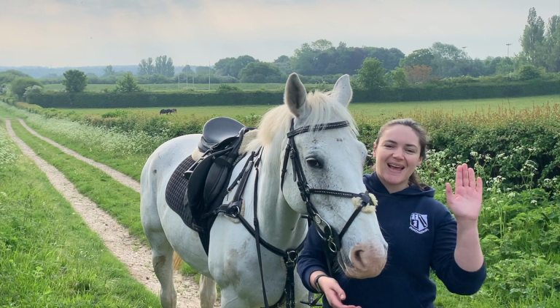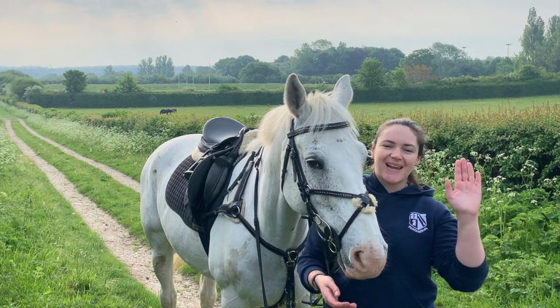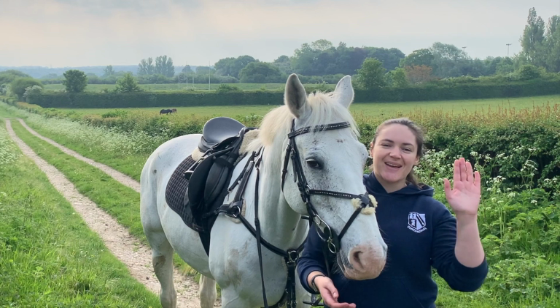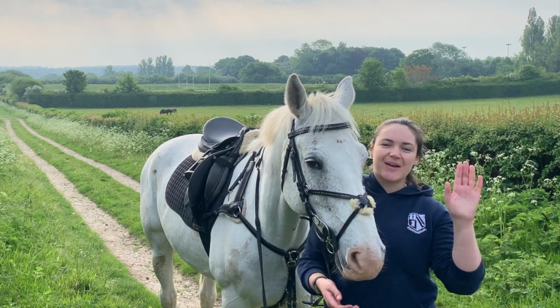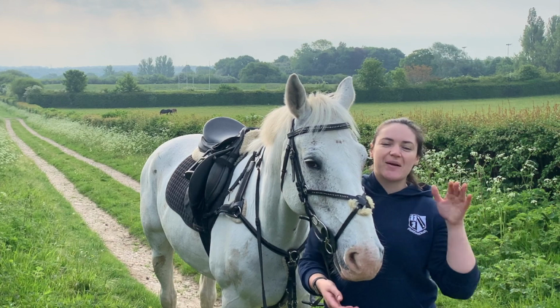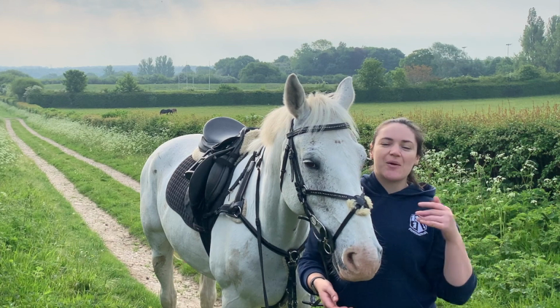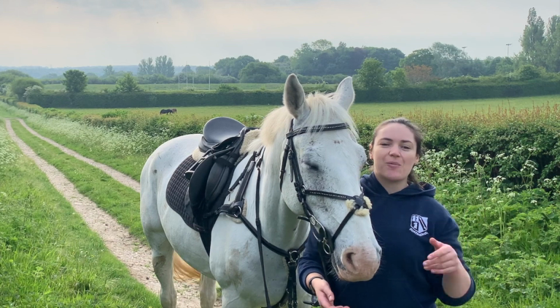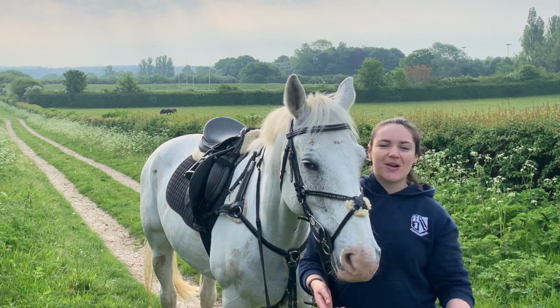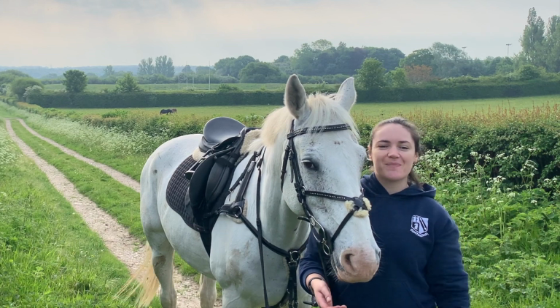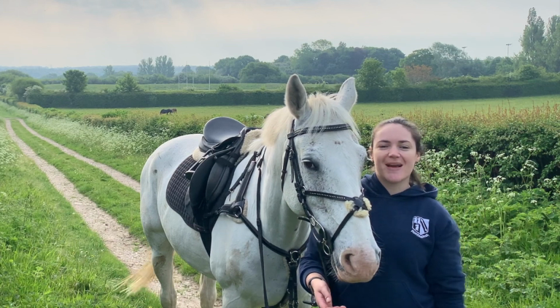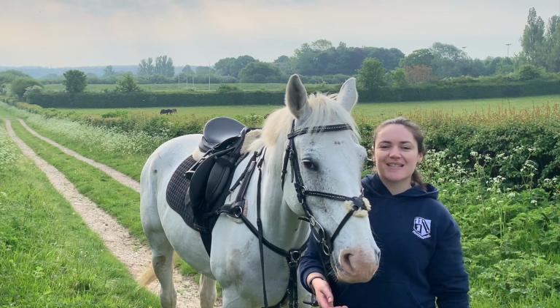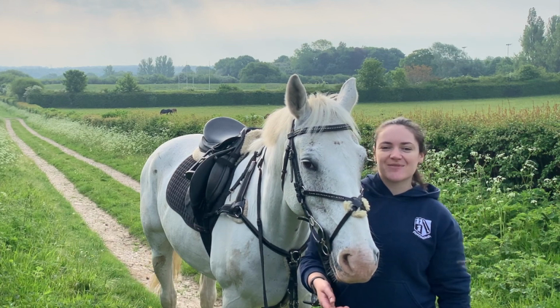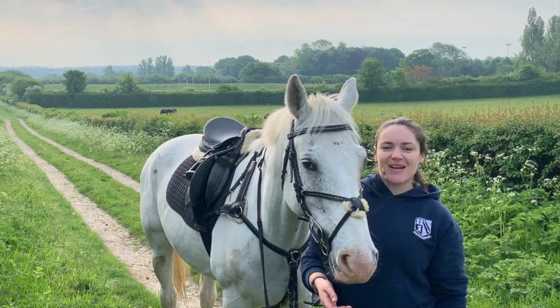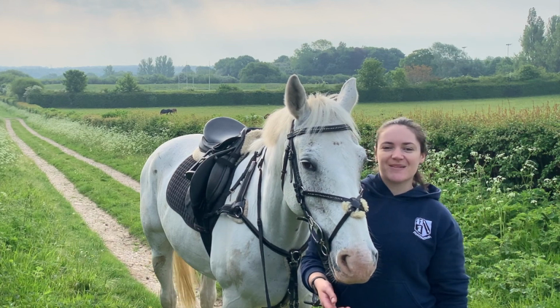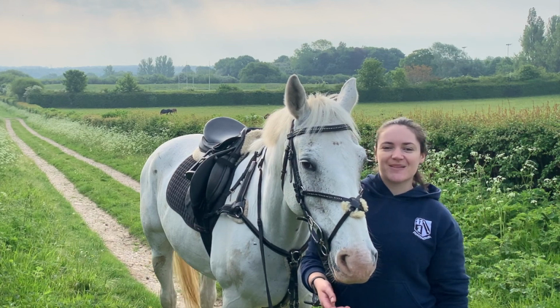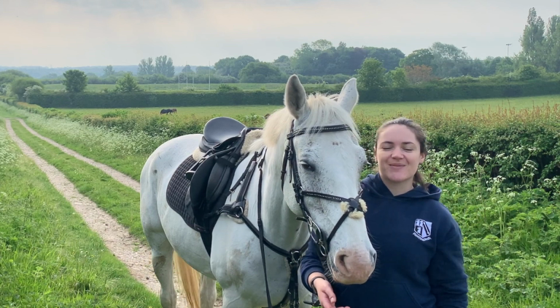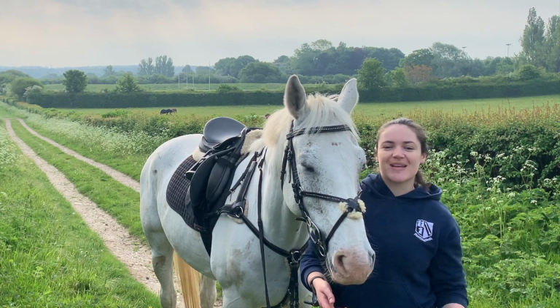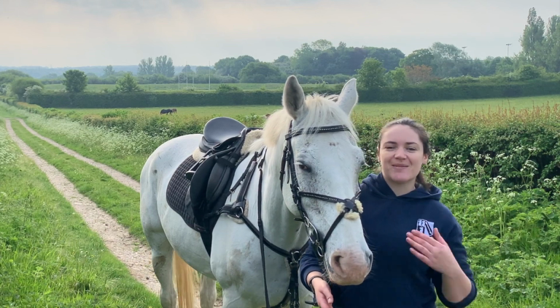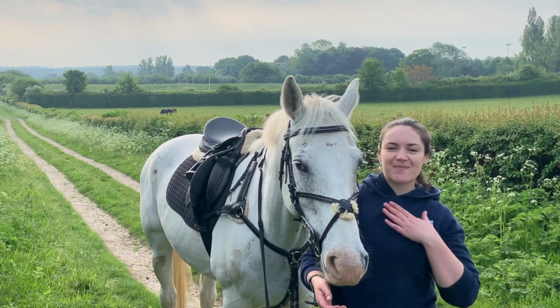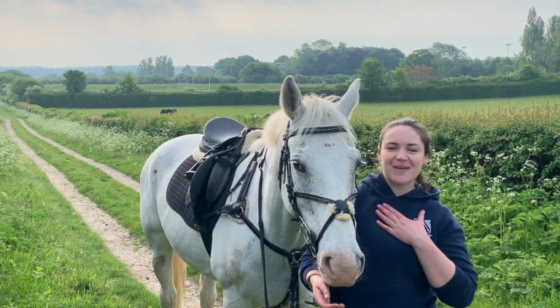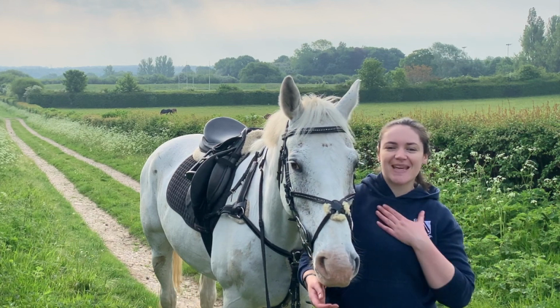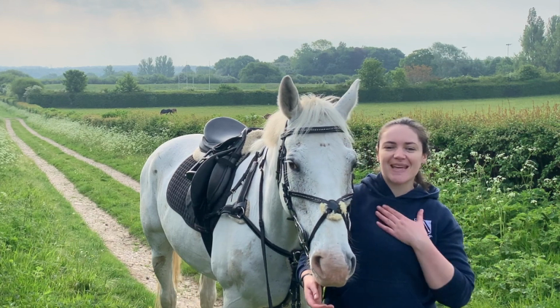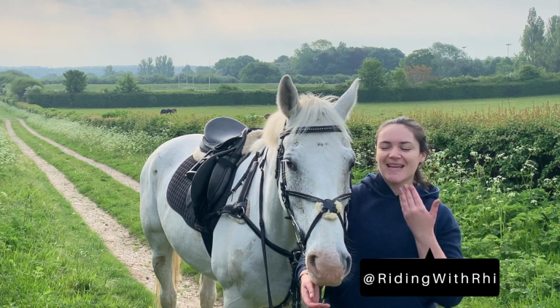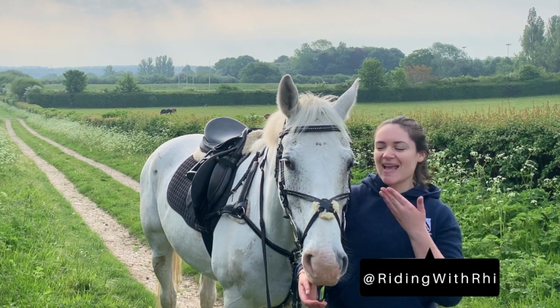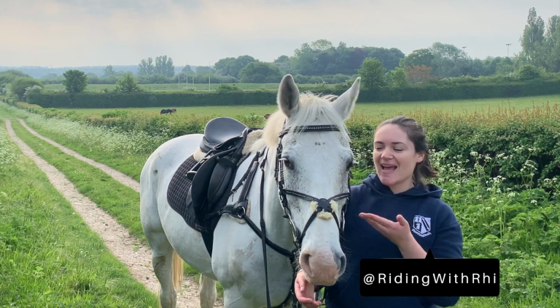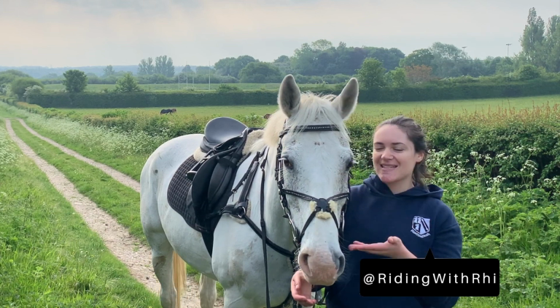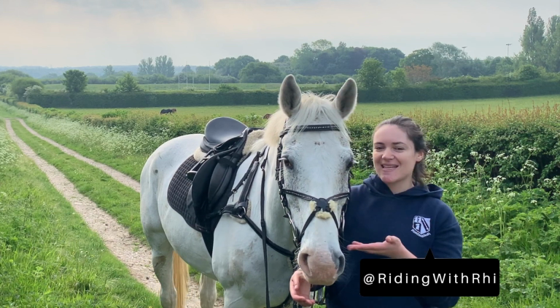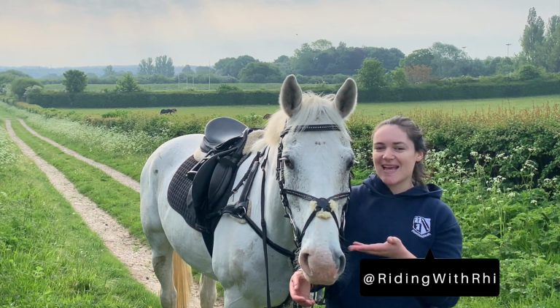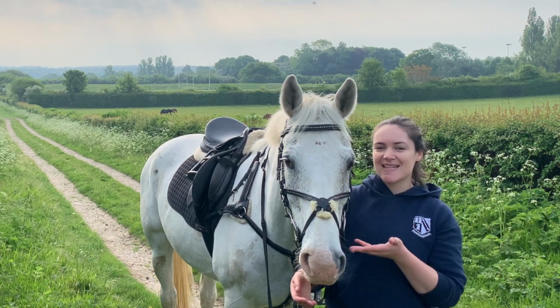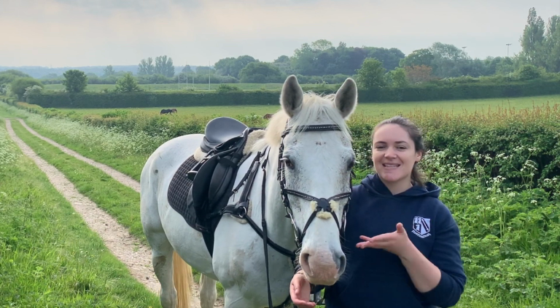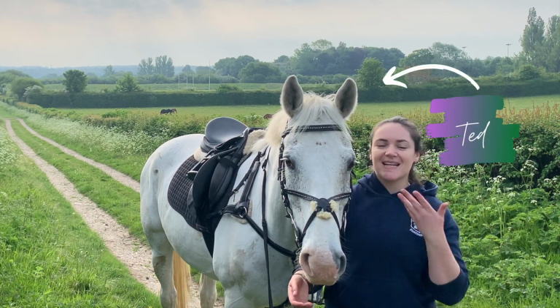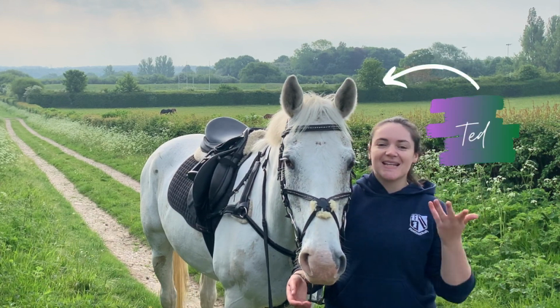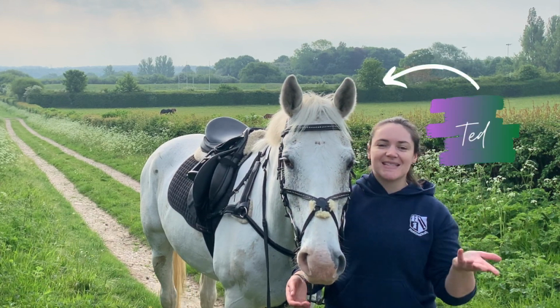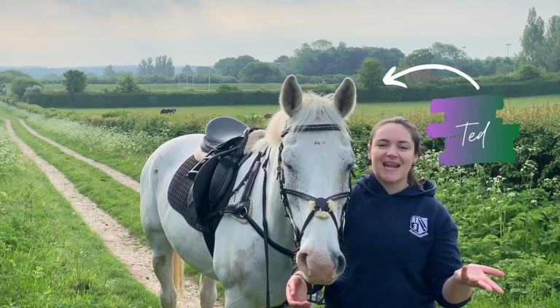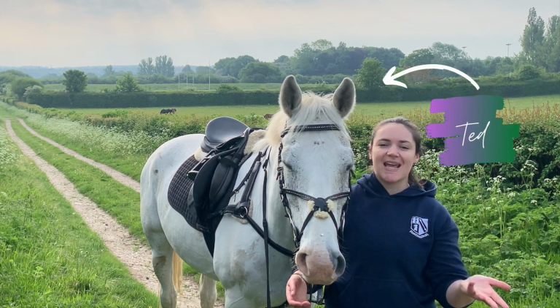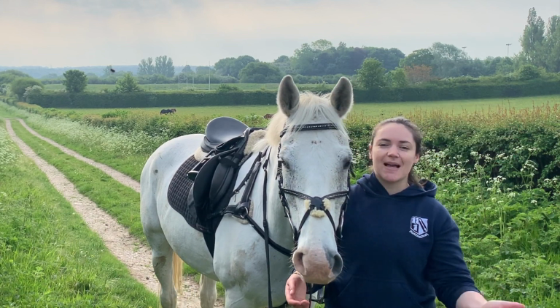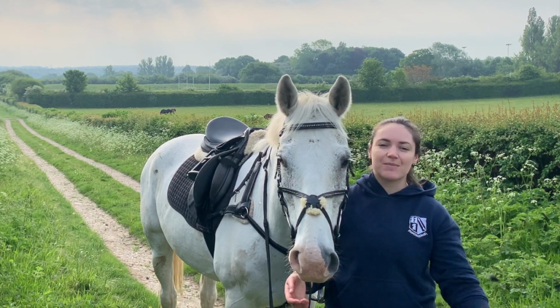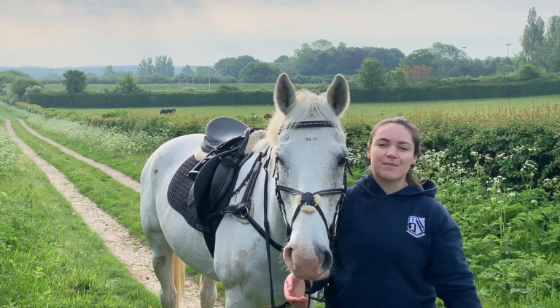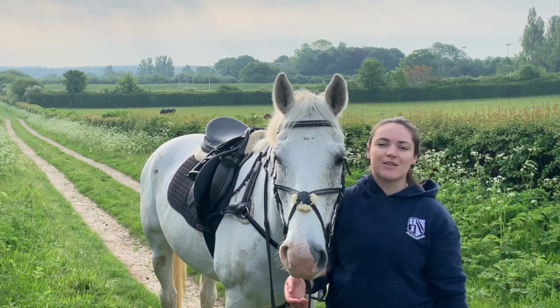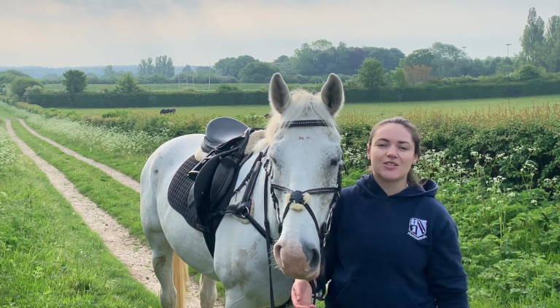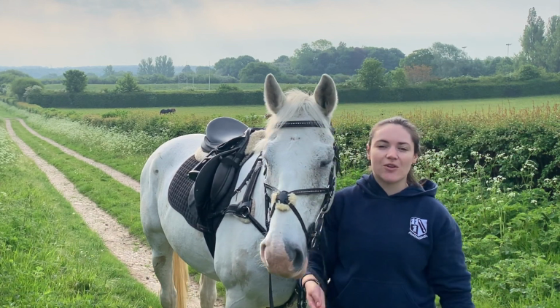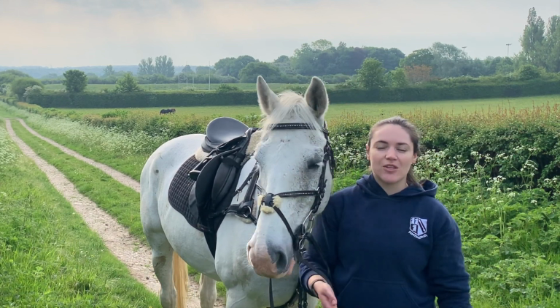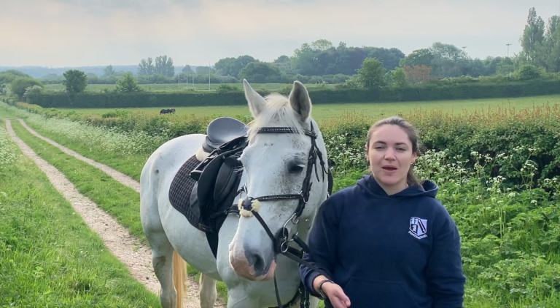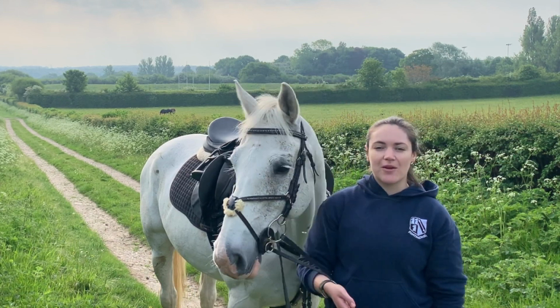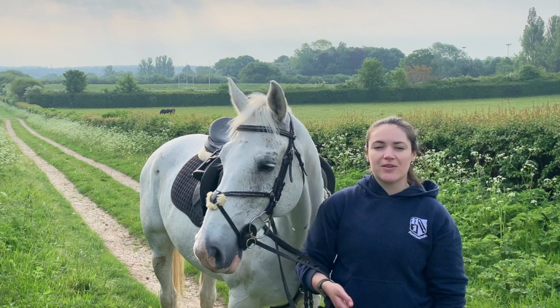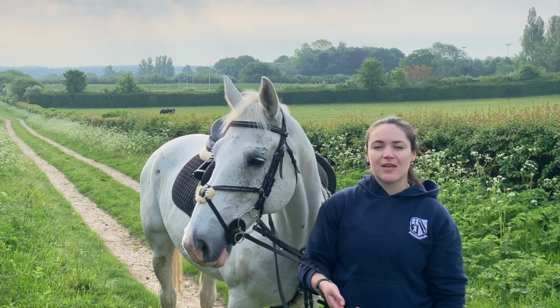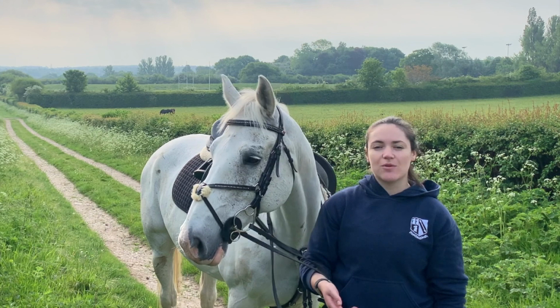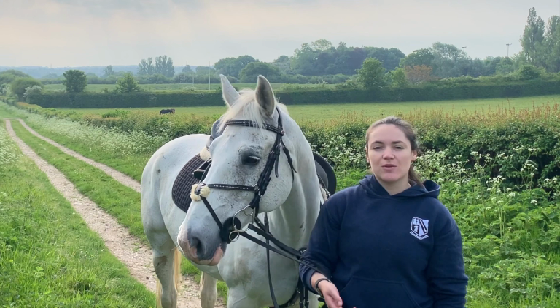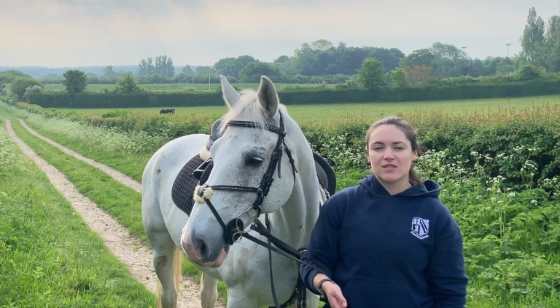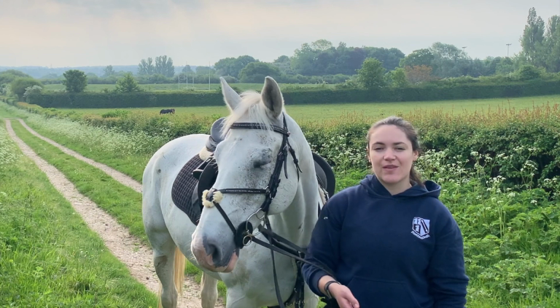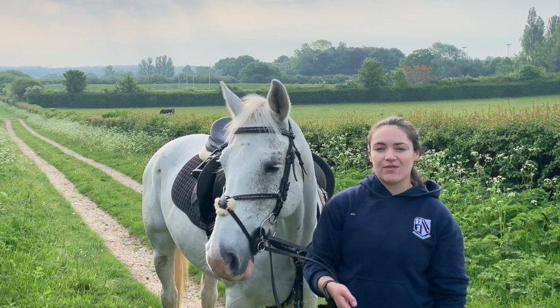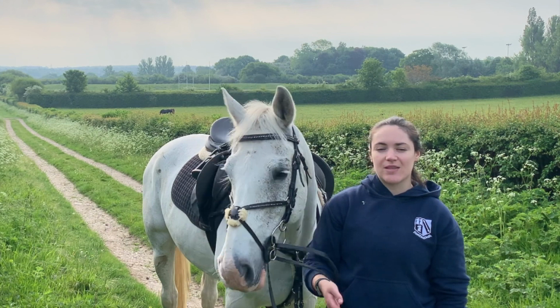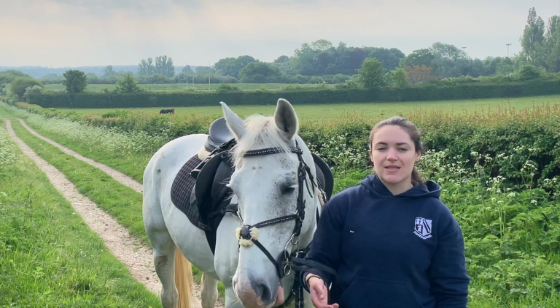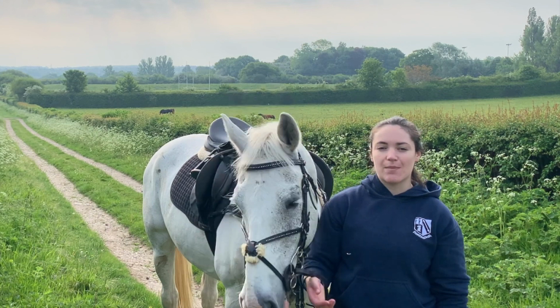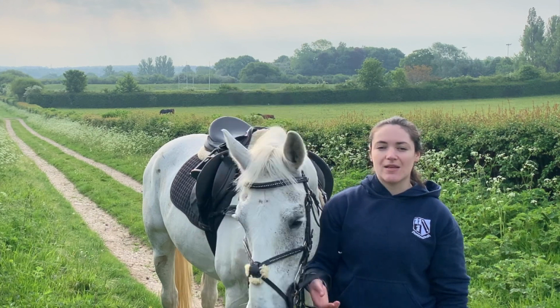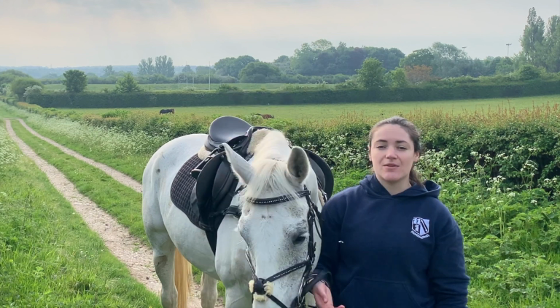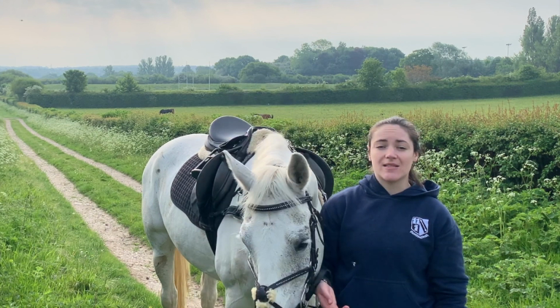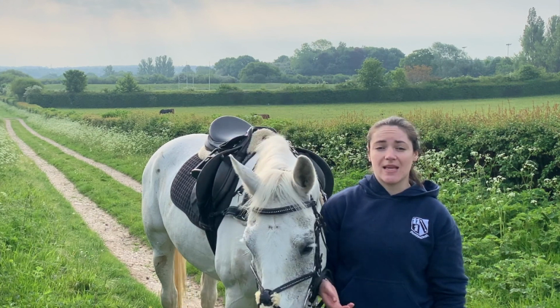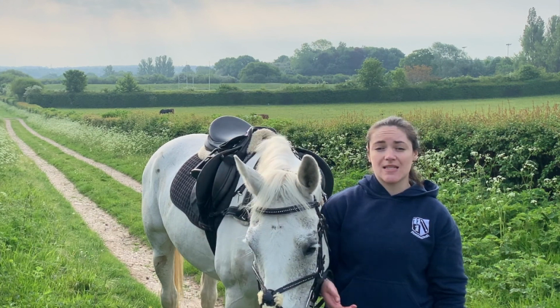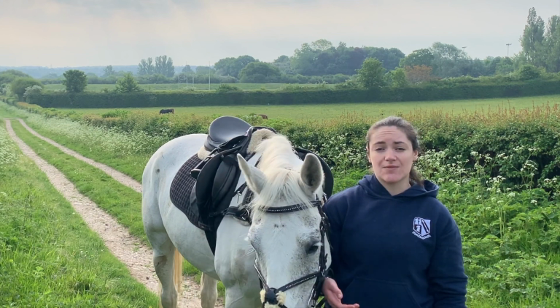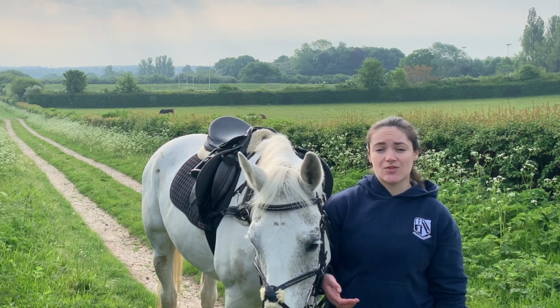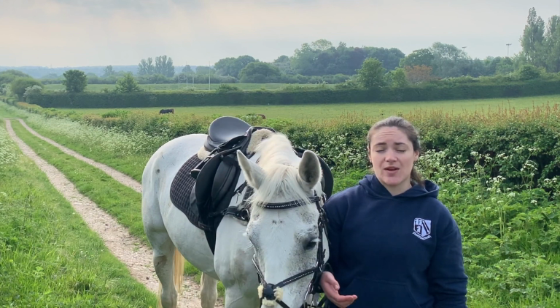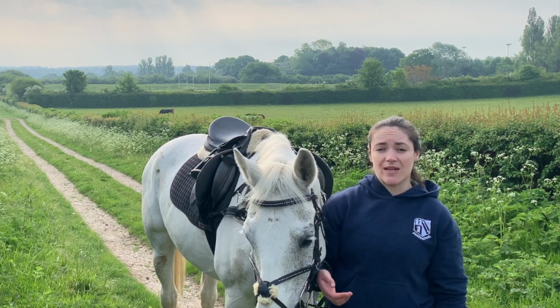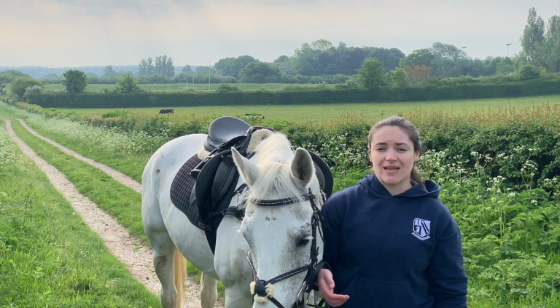Hello, welcome back to Riding with Rhi with me and Ted. Today I'm going to be showing you how you get your horse fit for the summer using interval training.